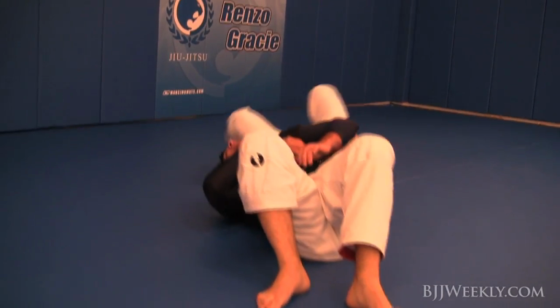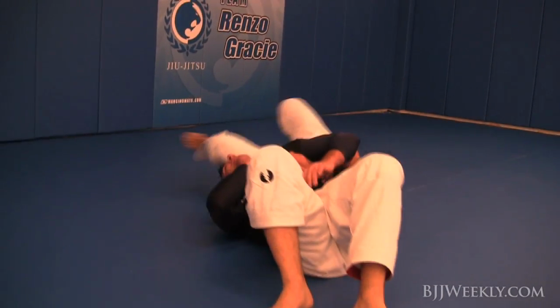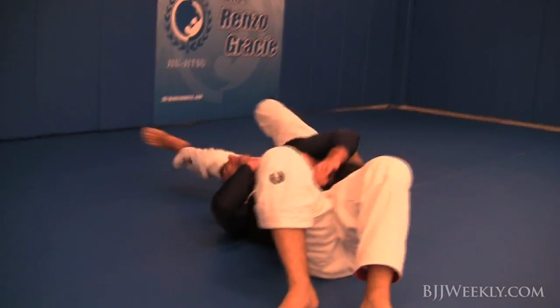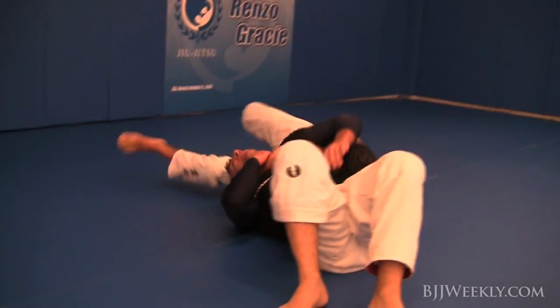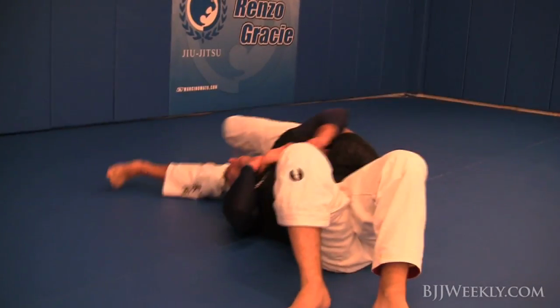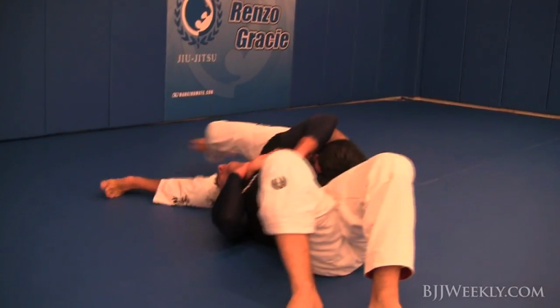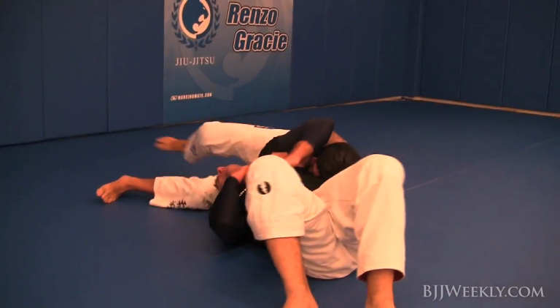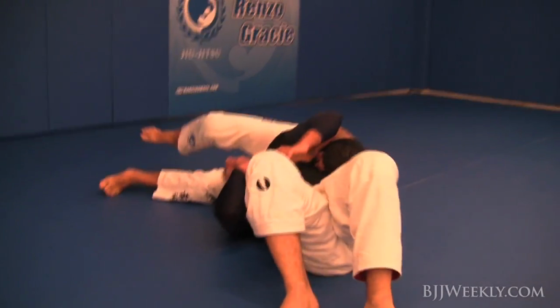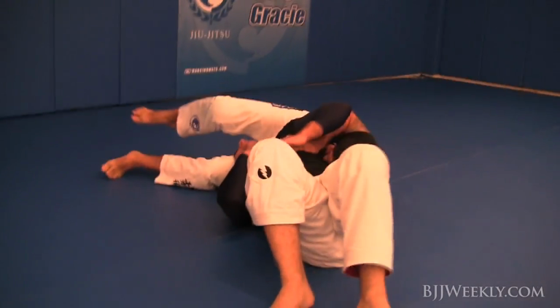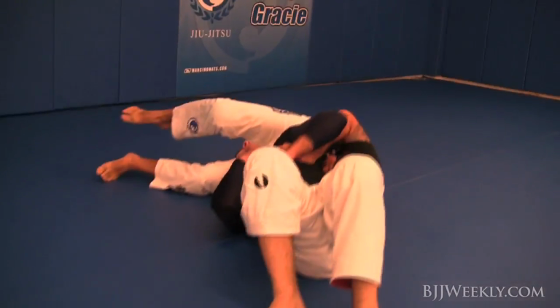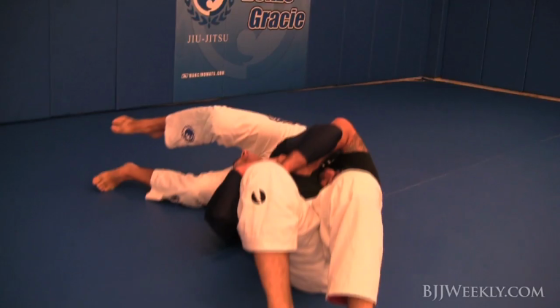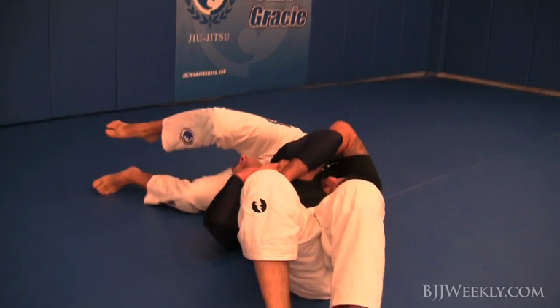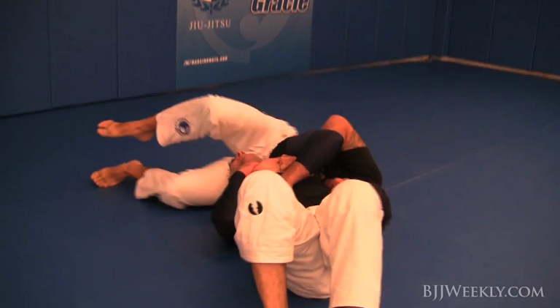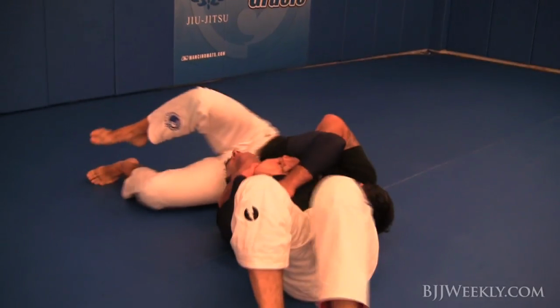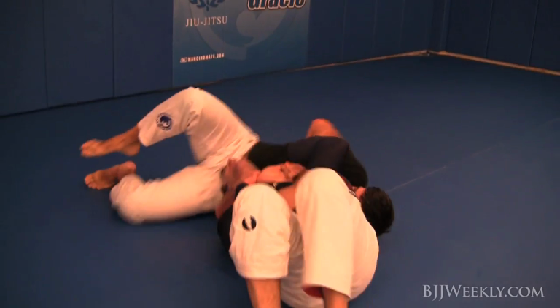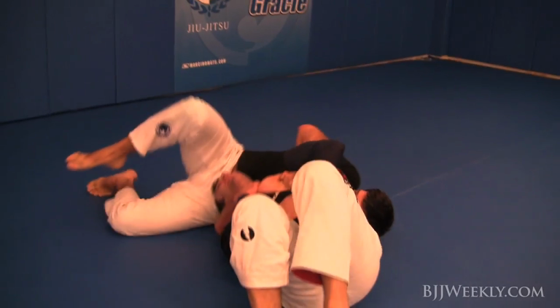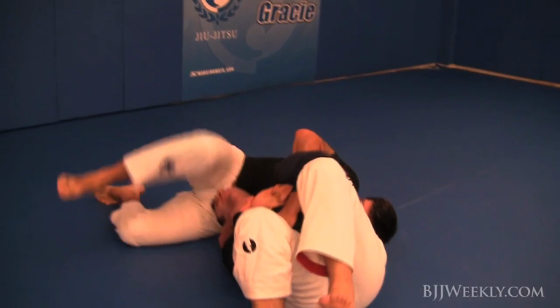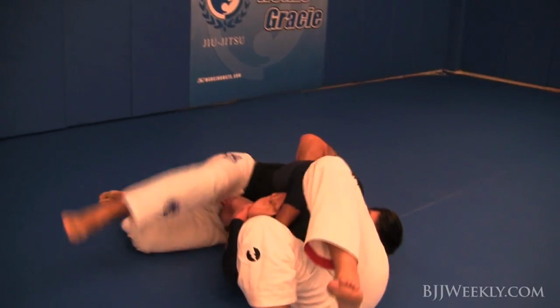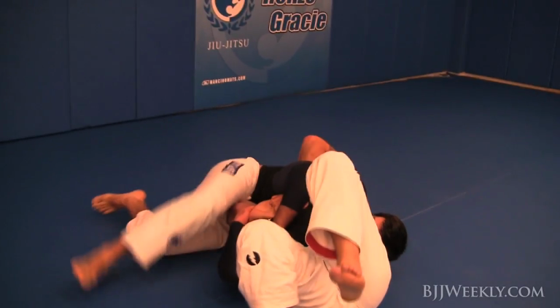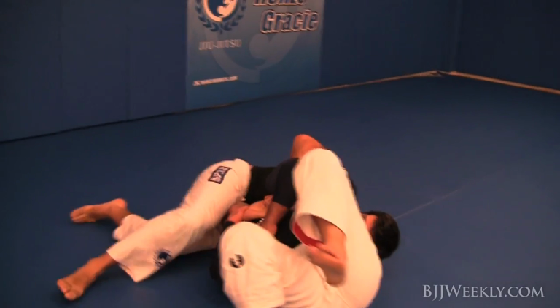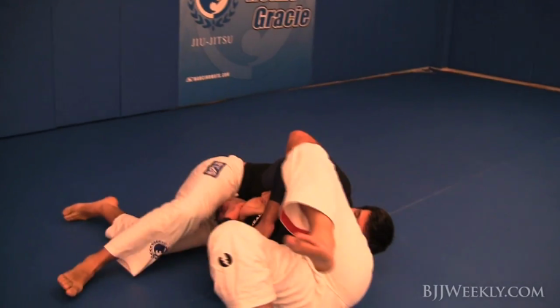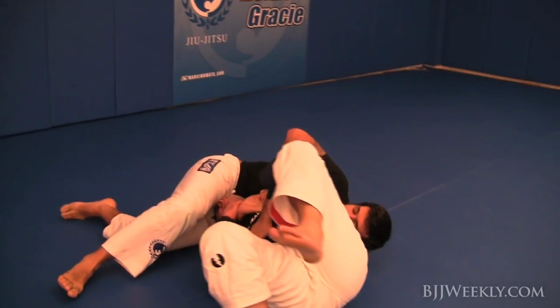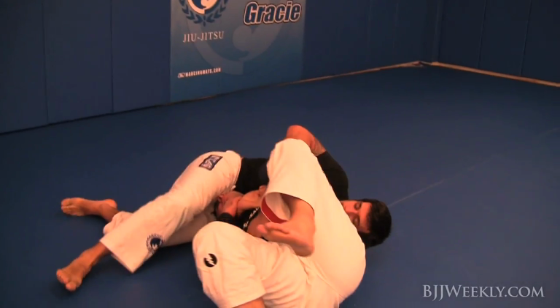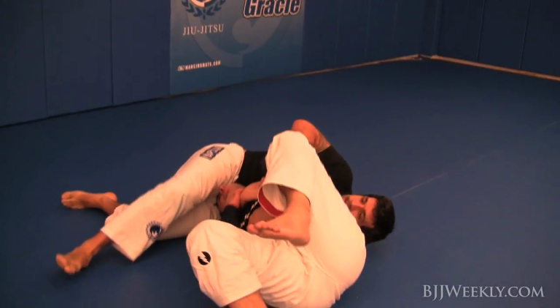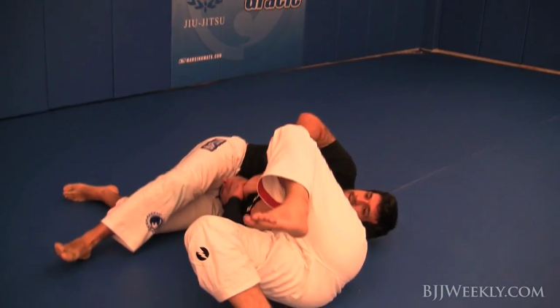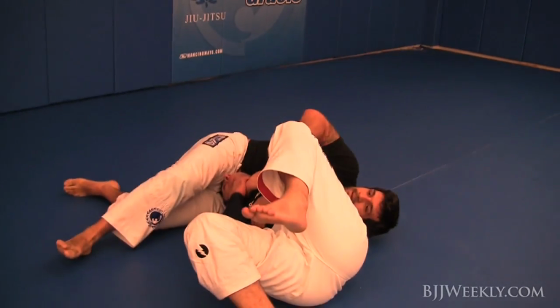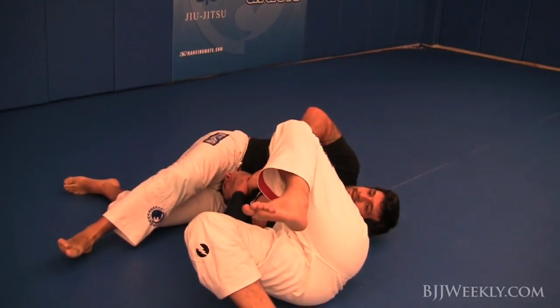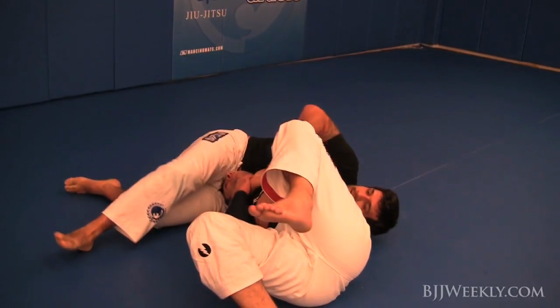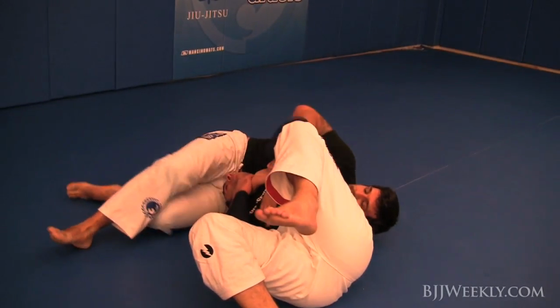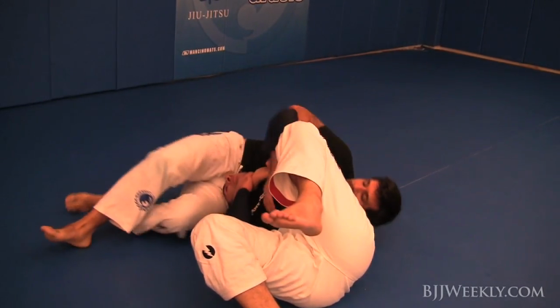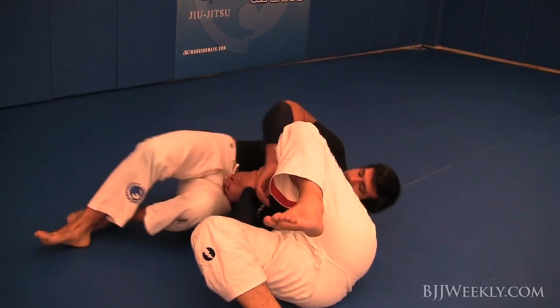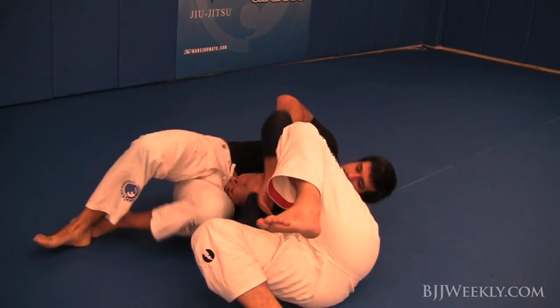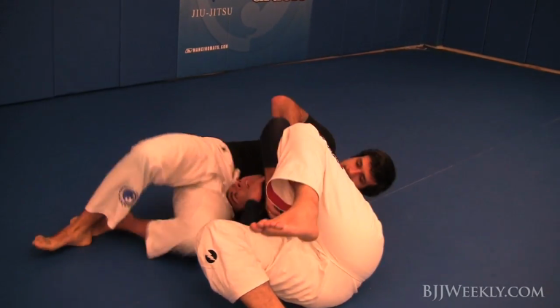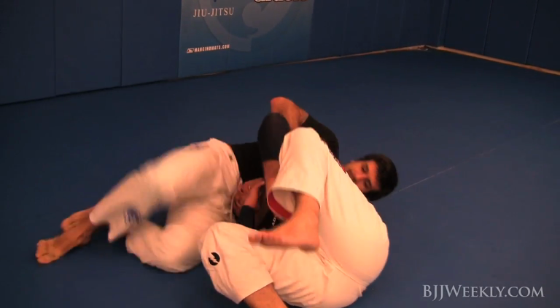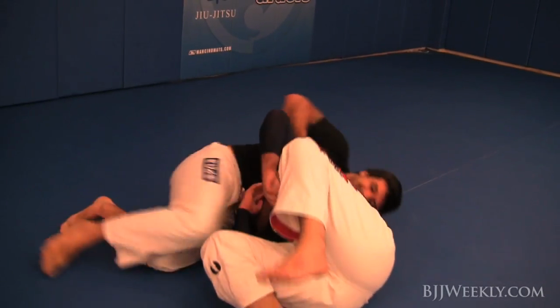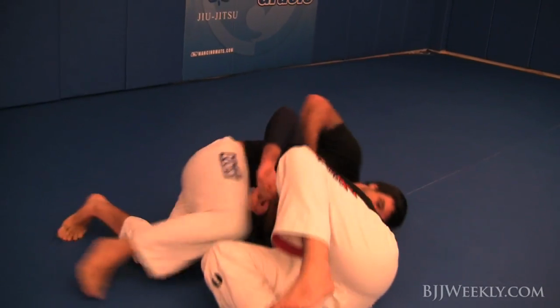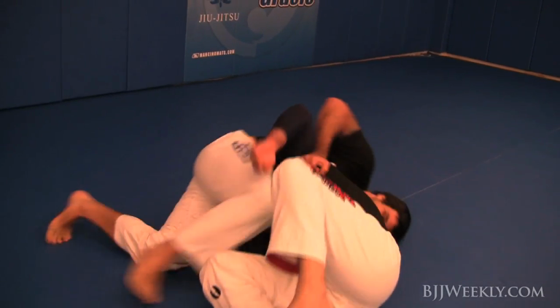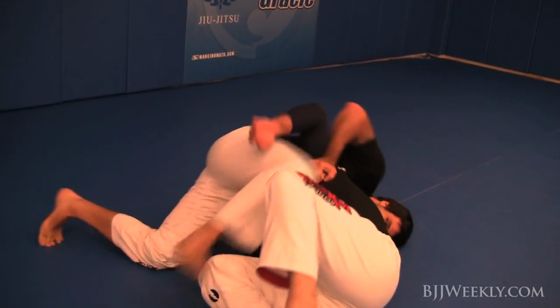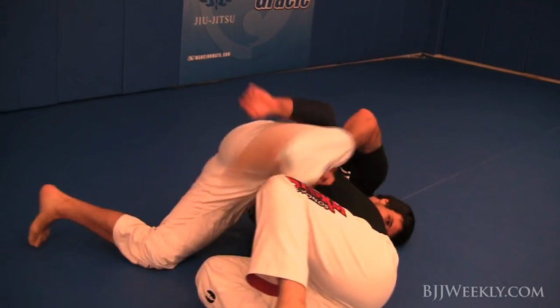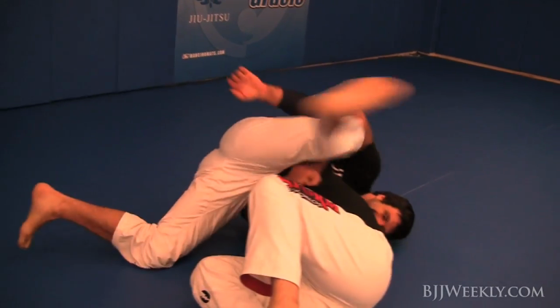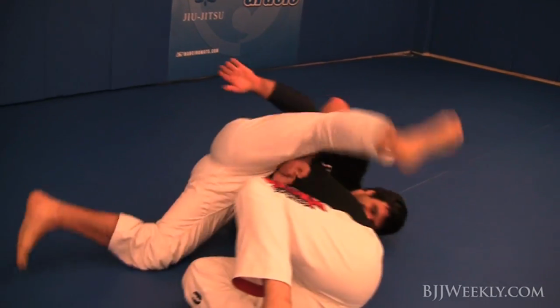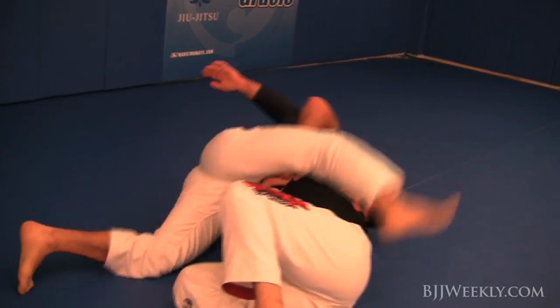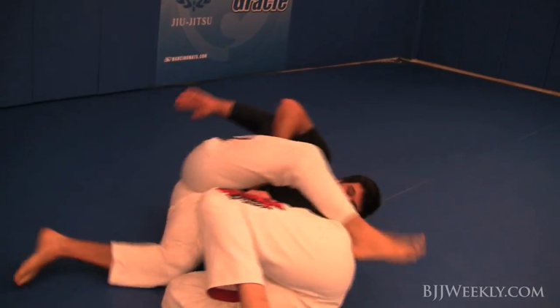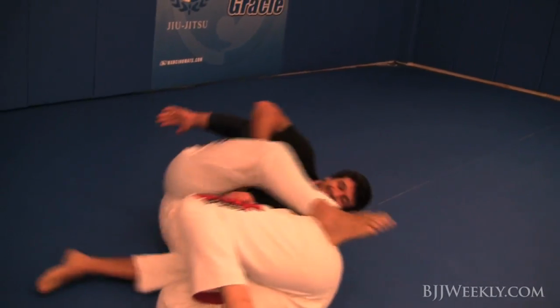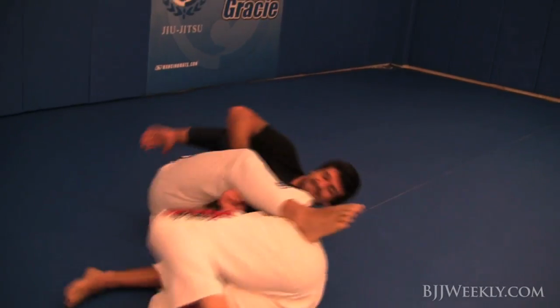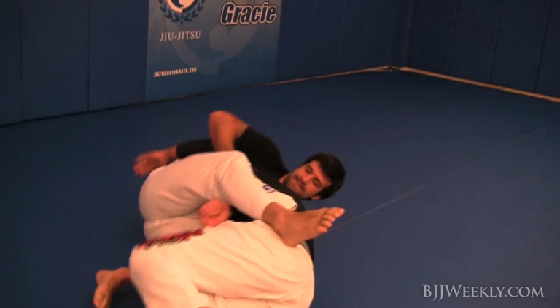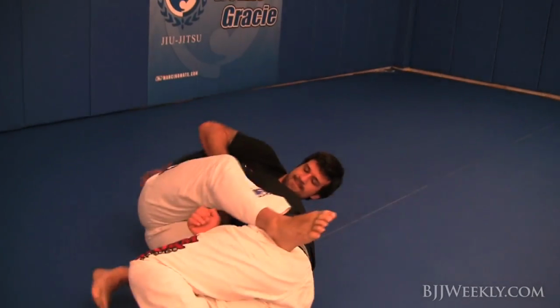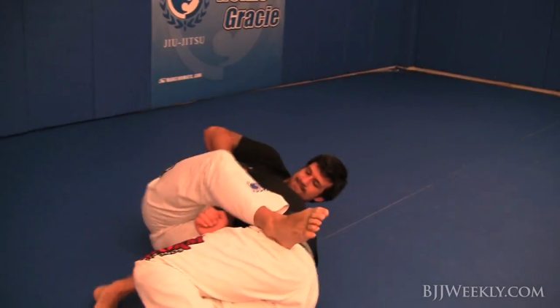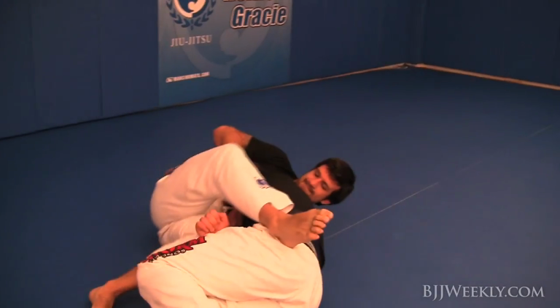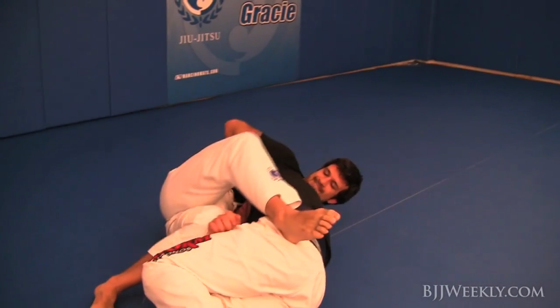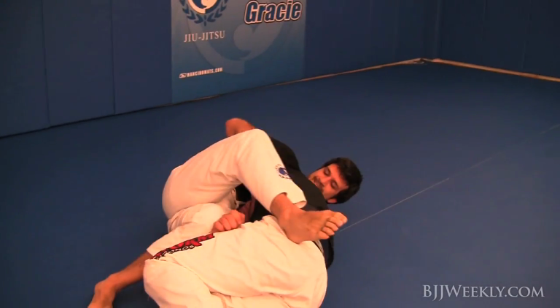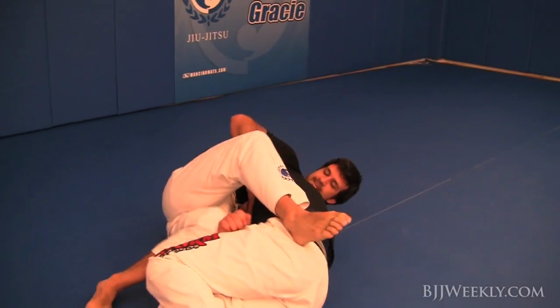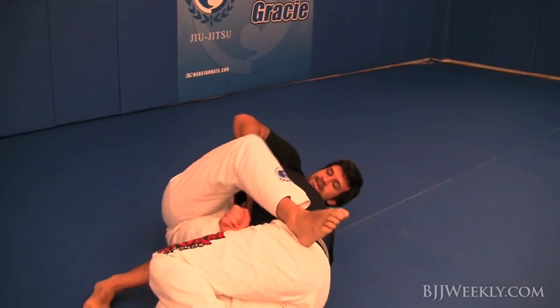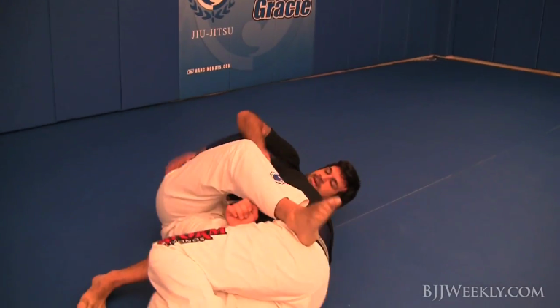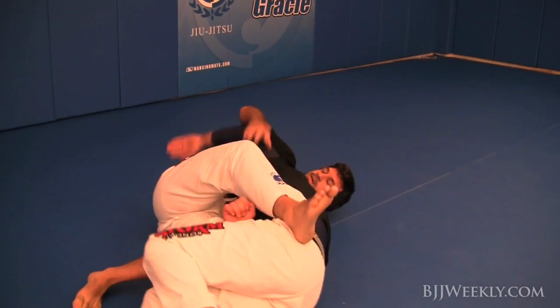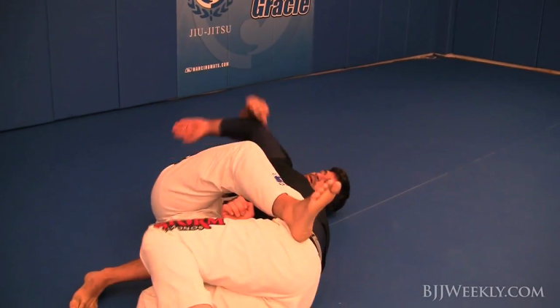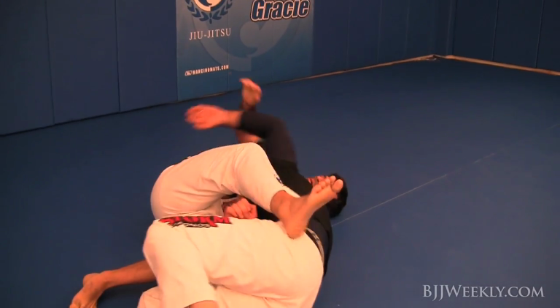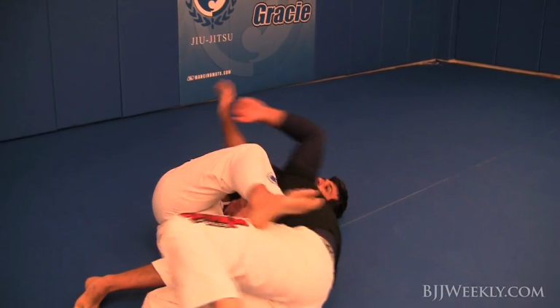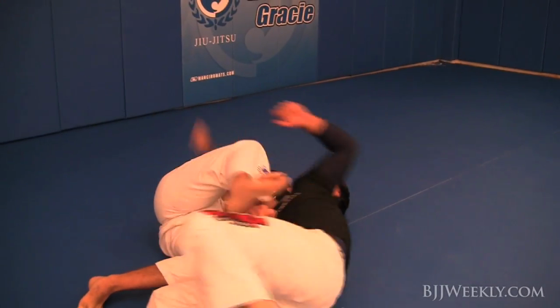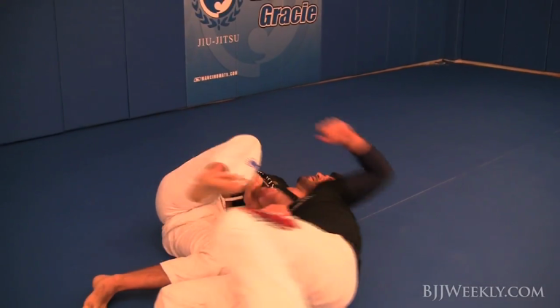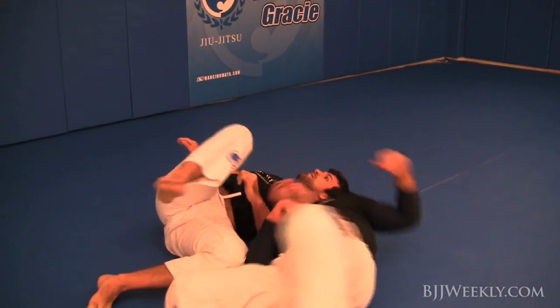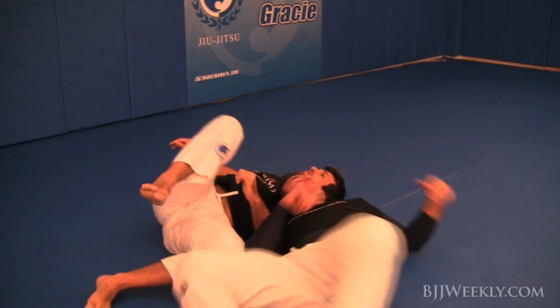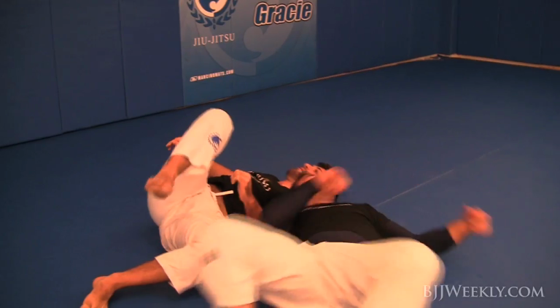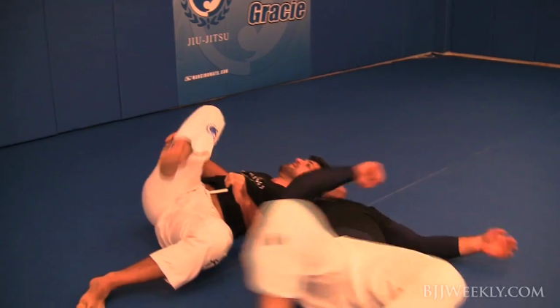He's got a head and arm again, looking for another submission. He steps over and finishes it.